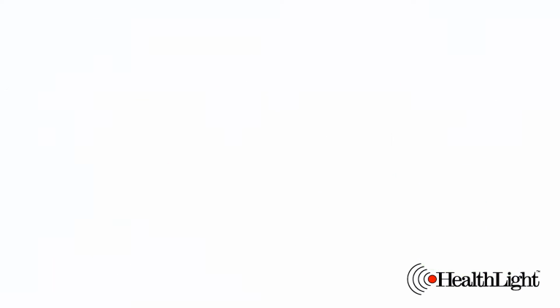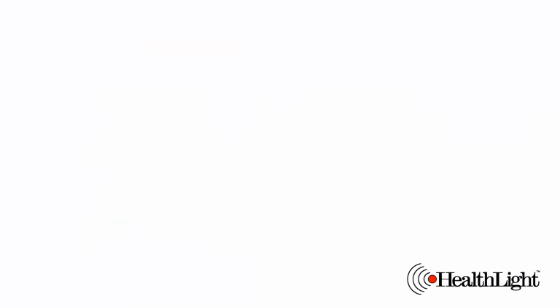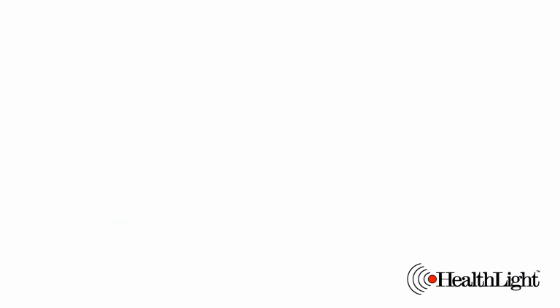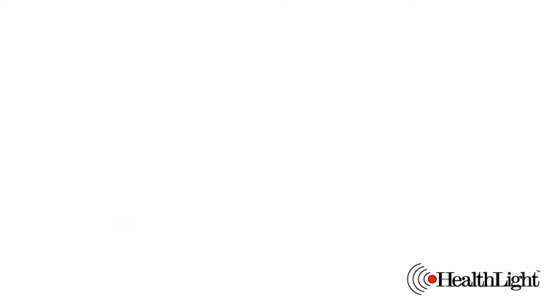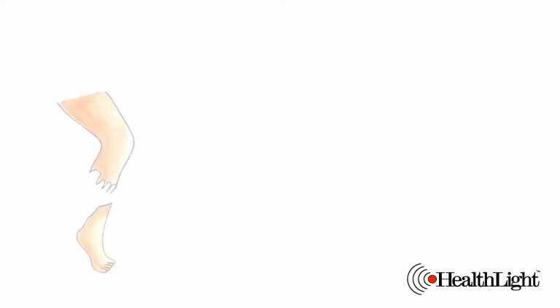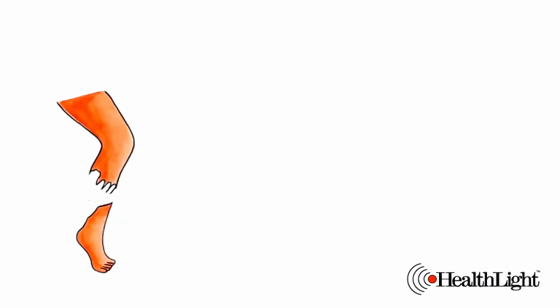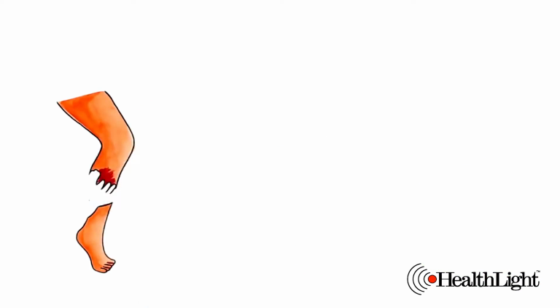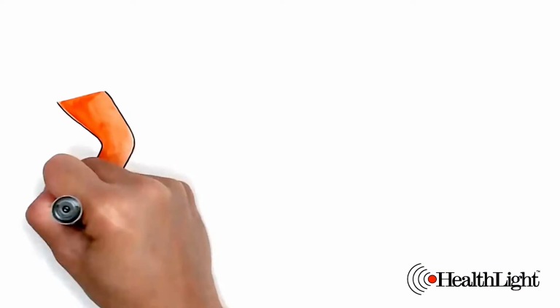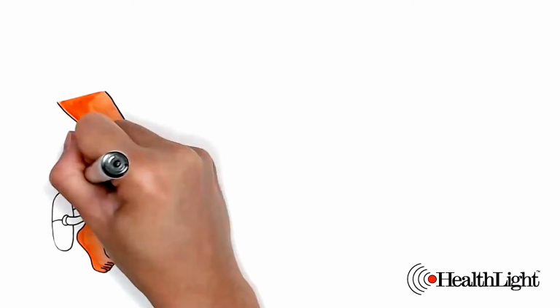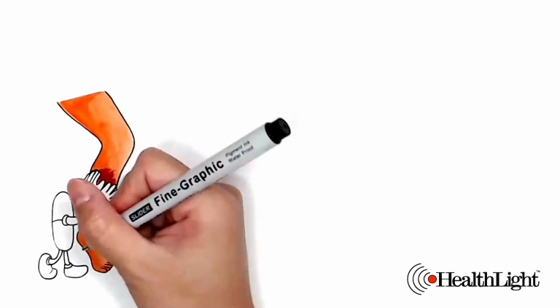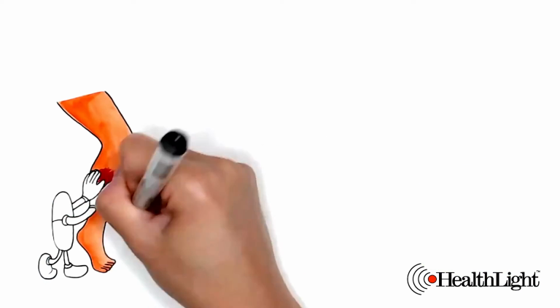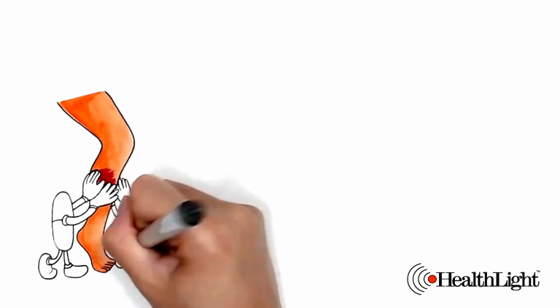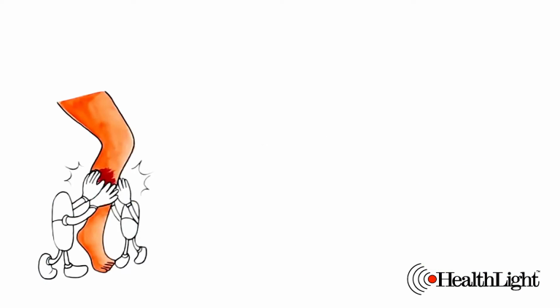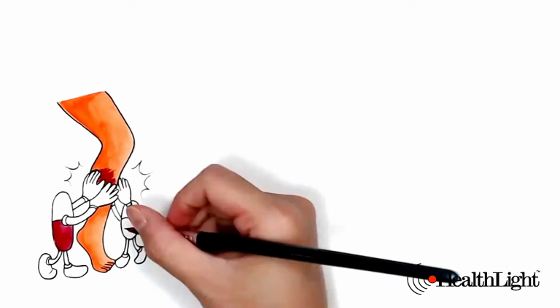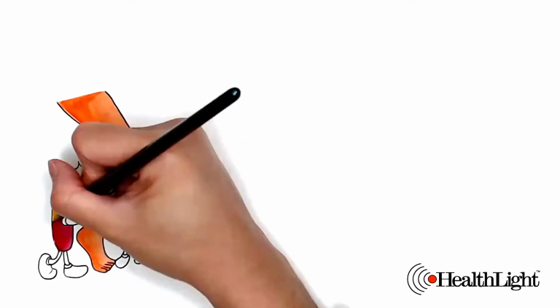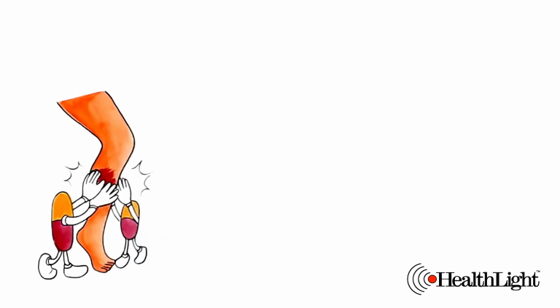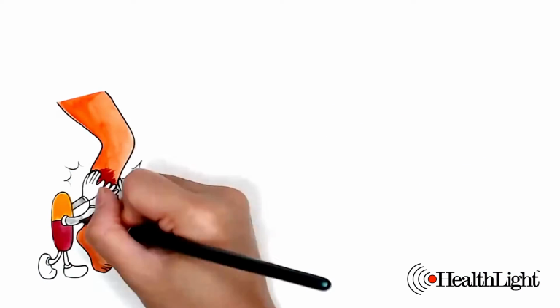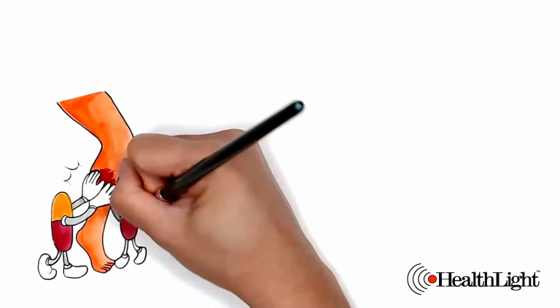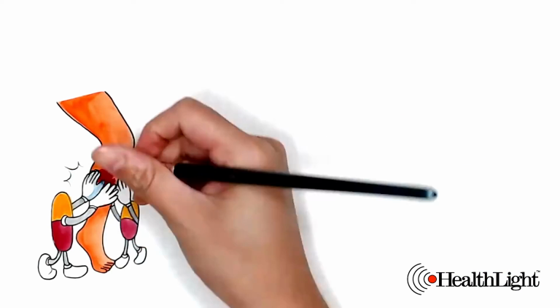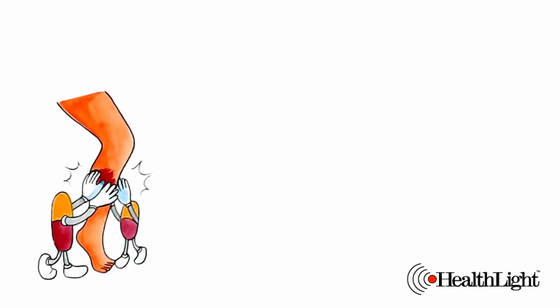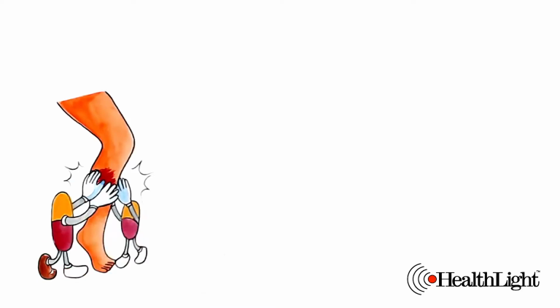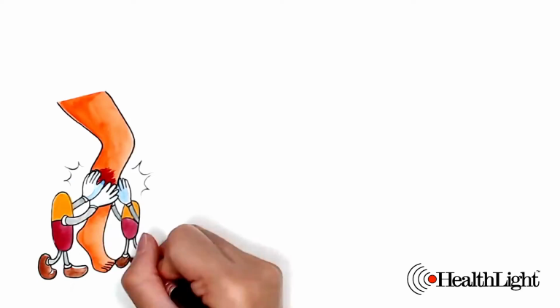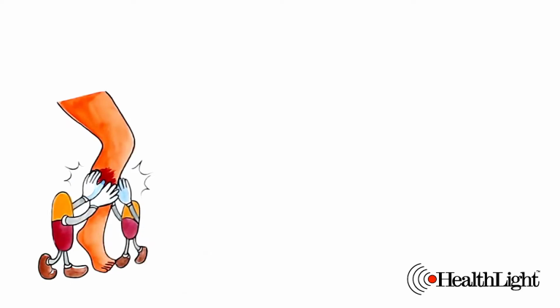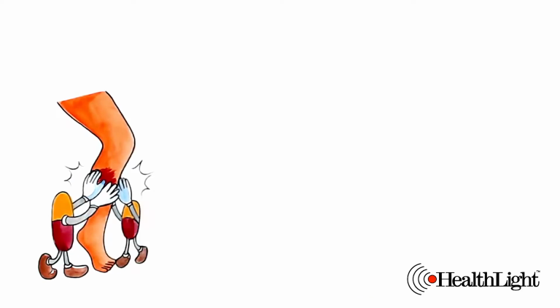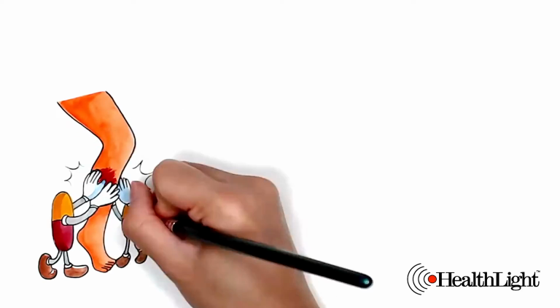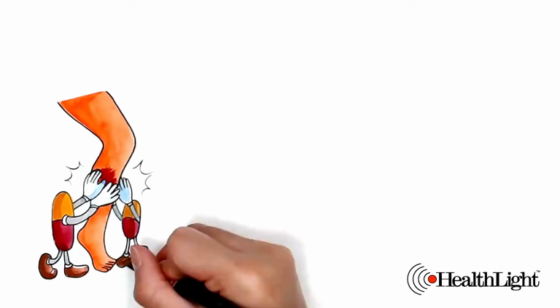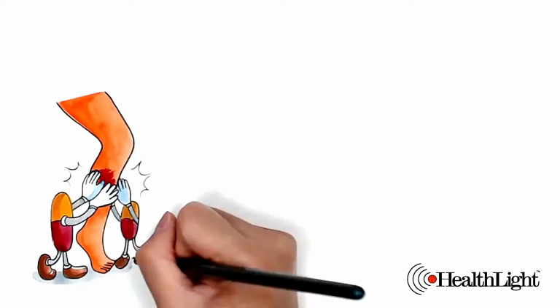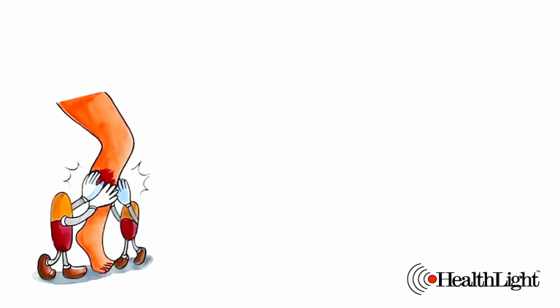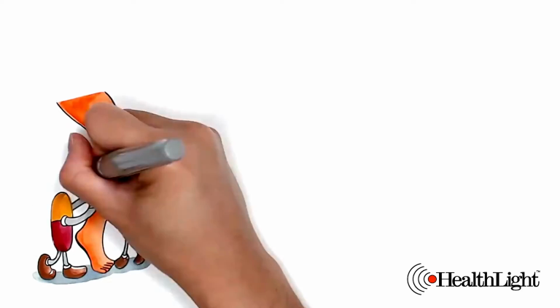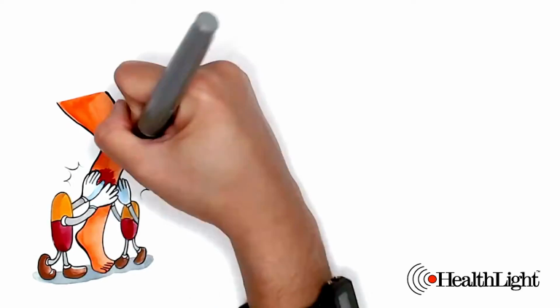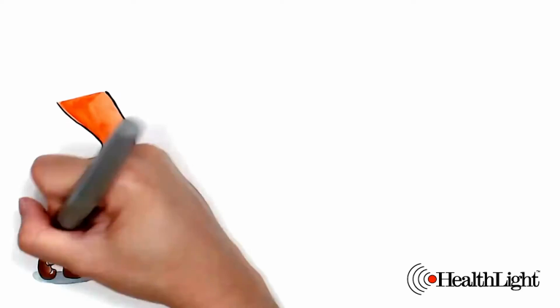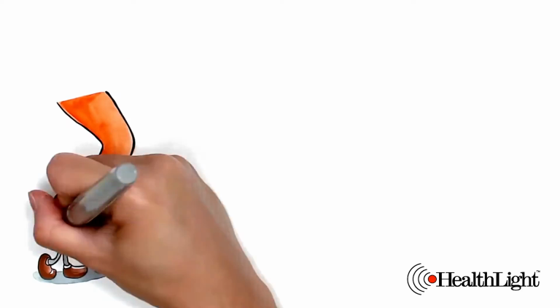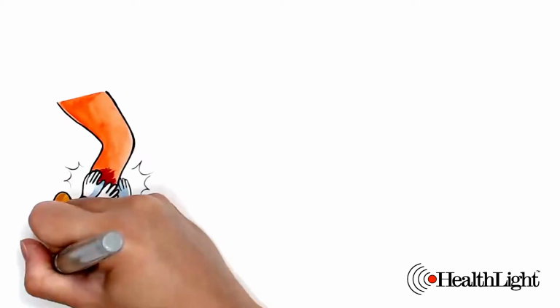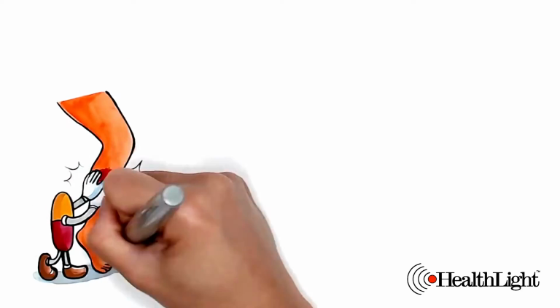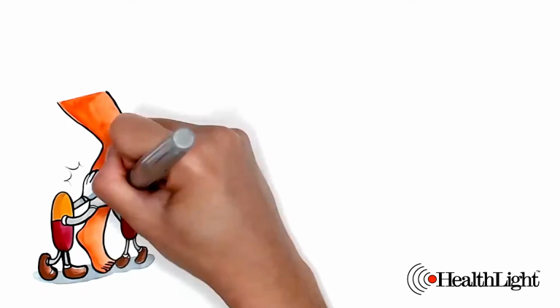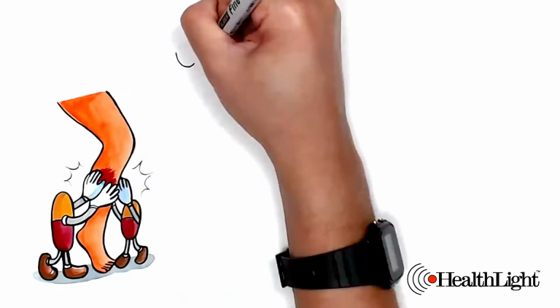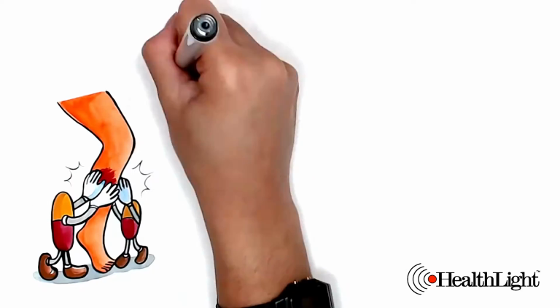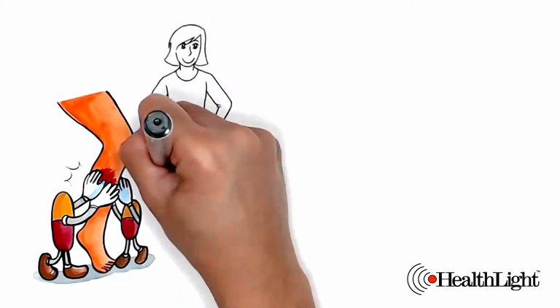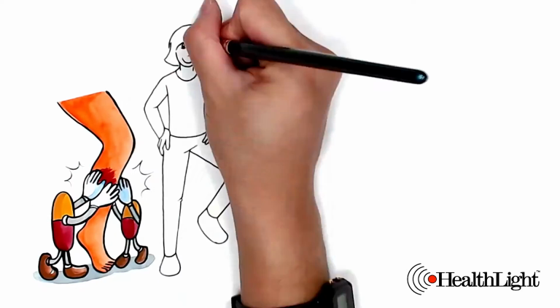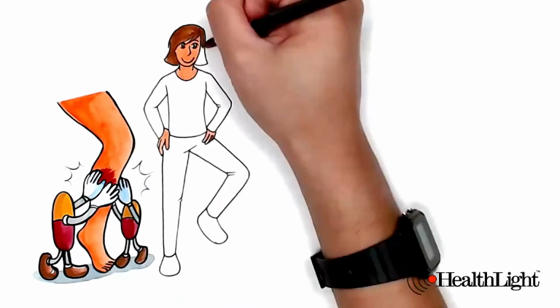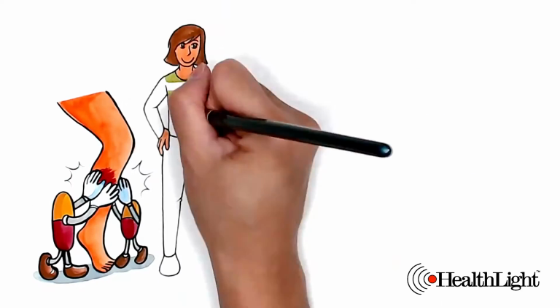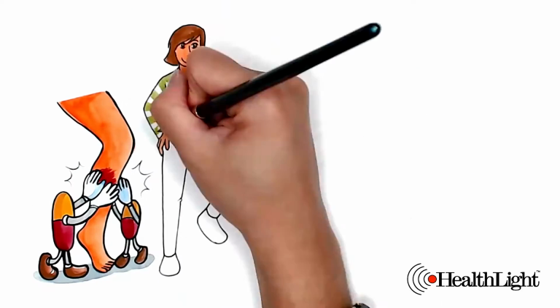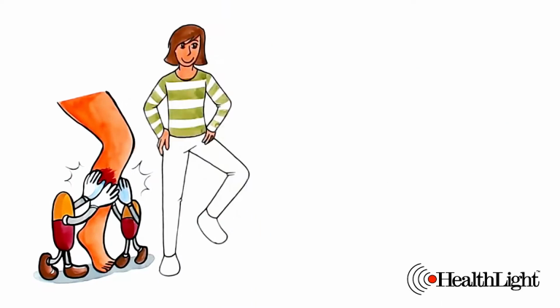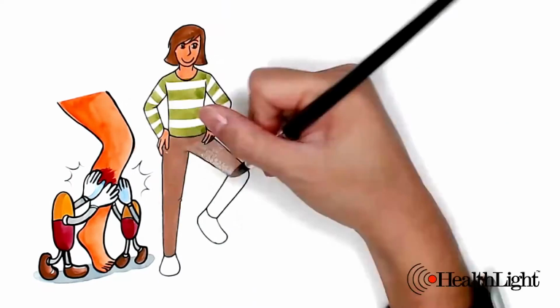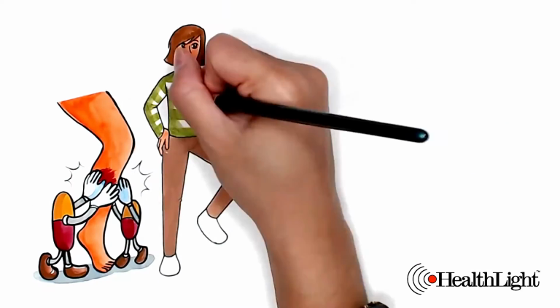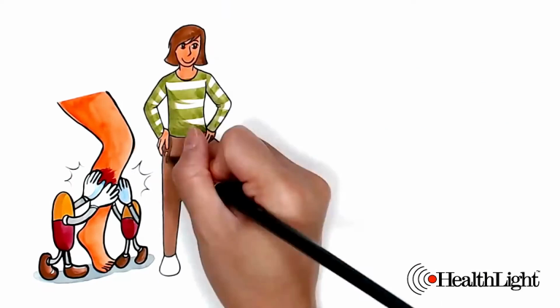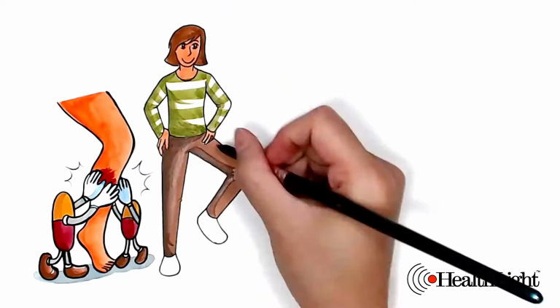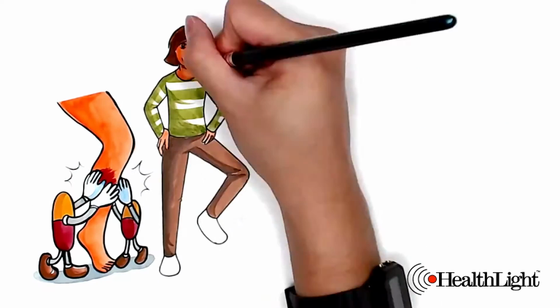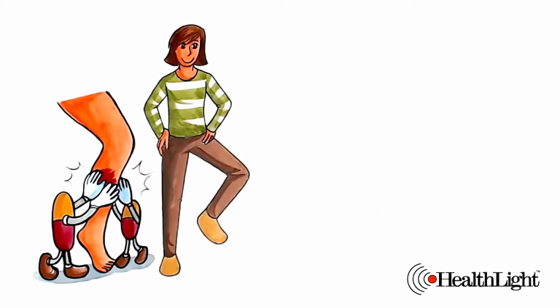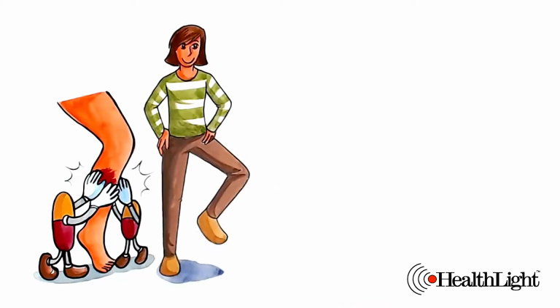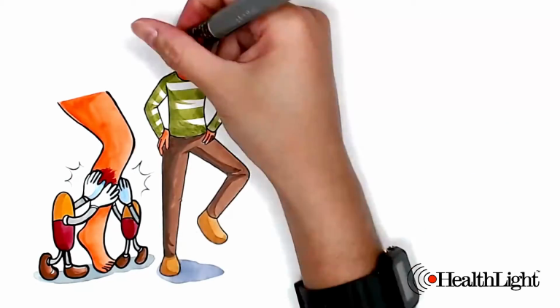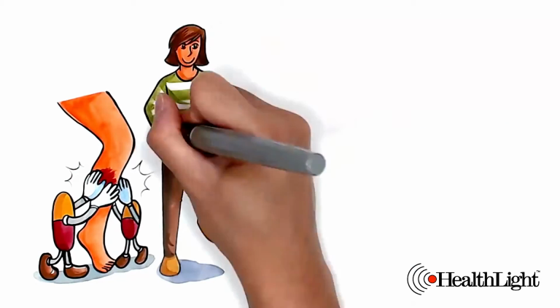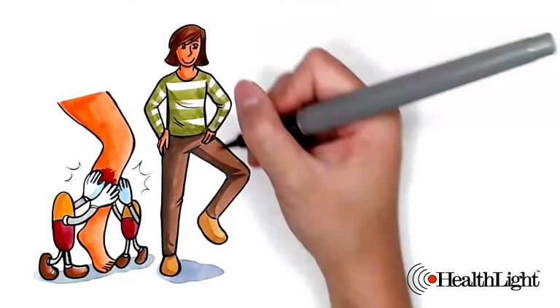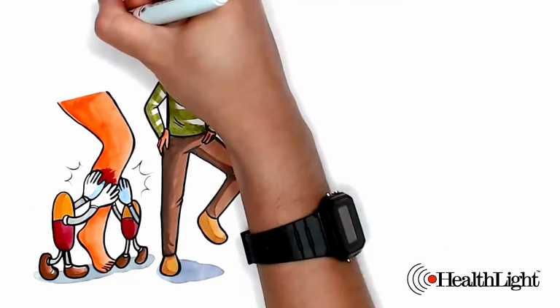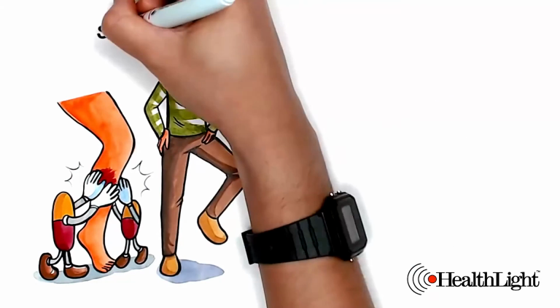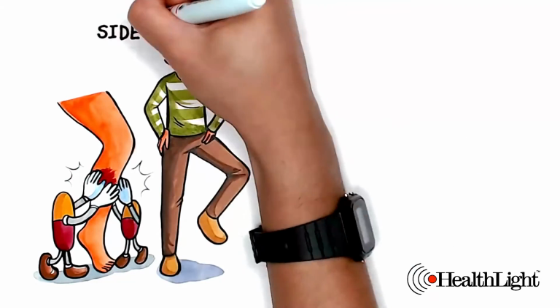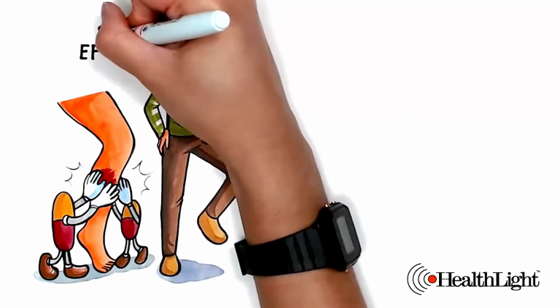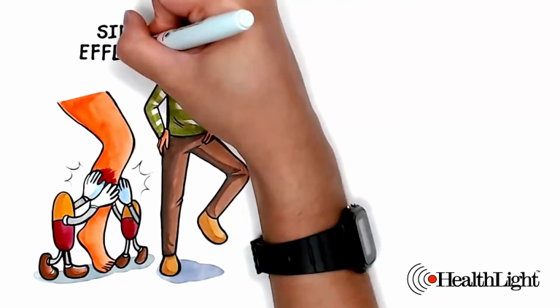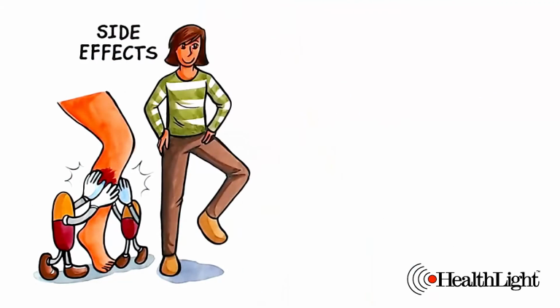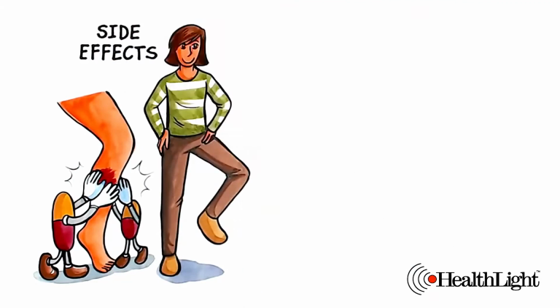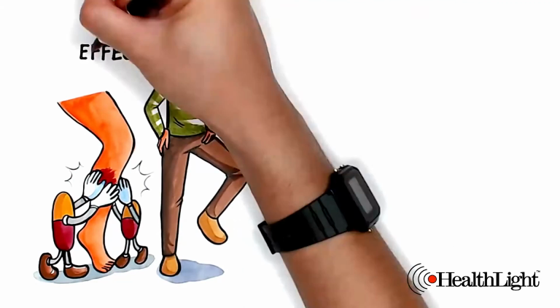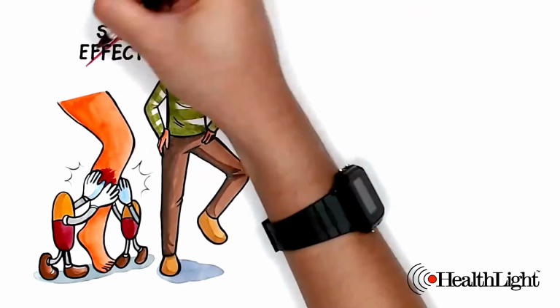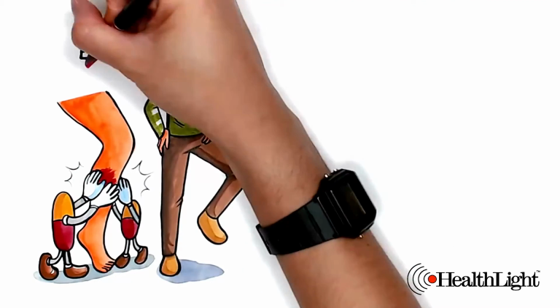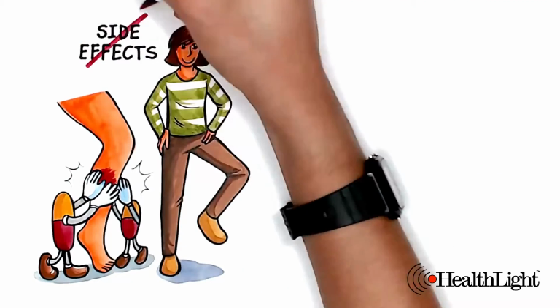This treatment will not mask your symptoms with medication. It will reduce your symptoms without side effects.